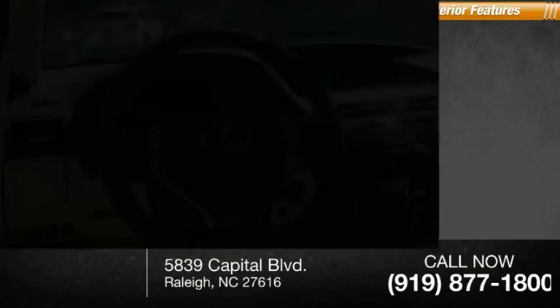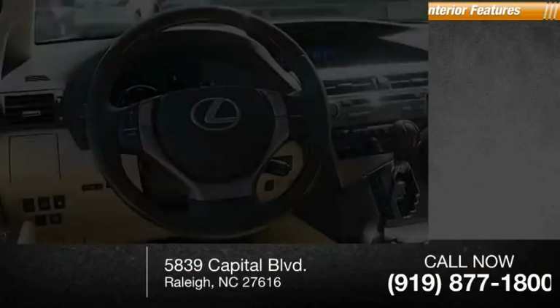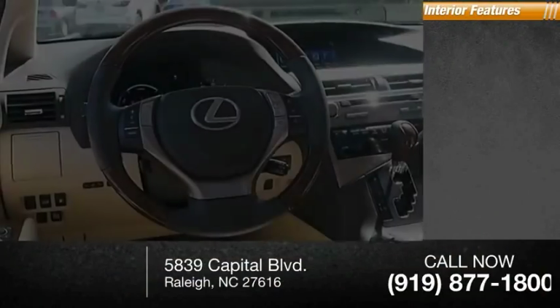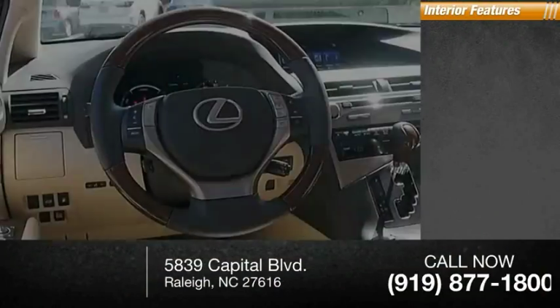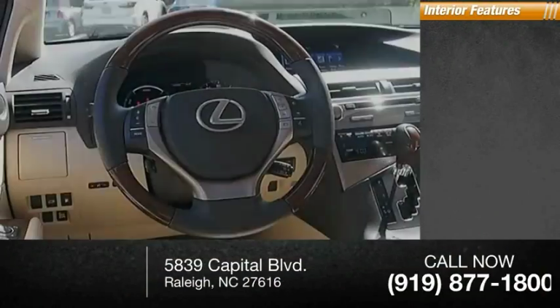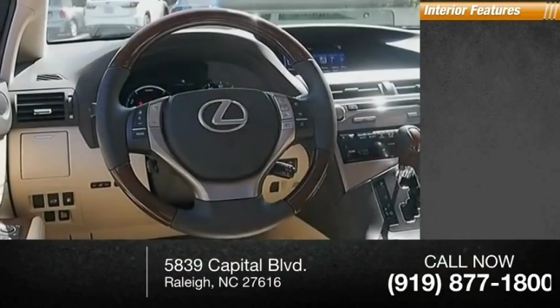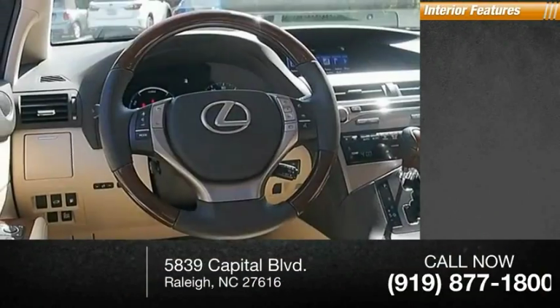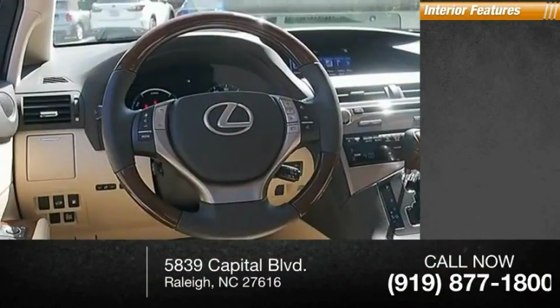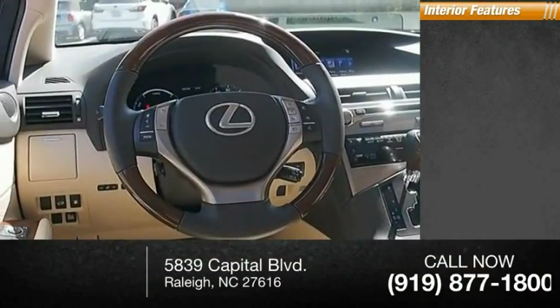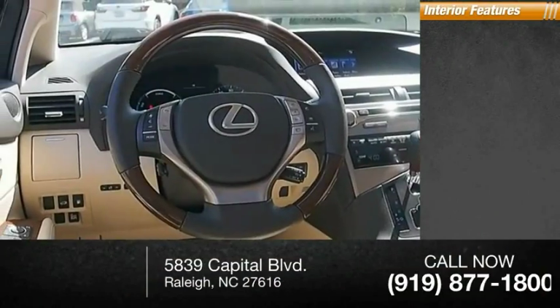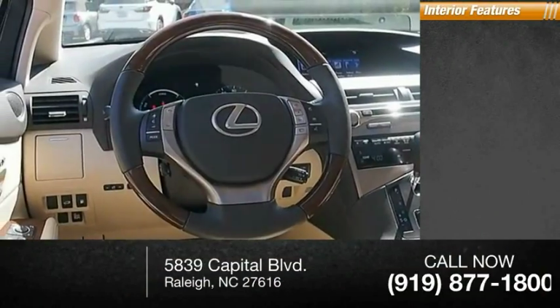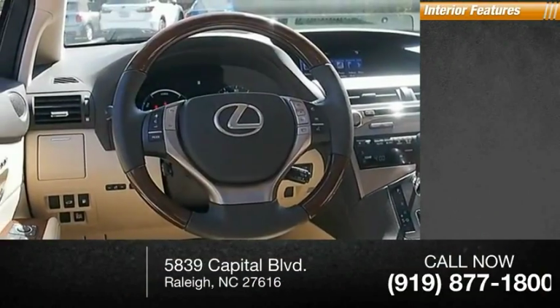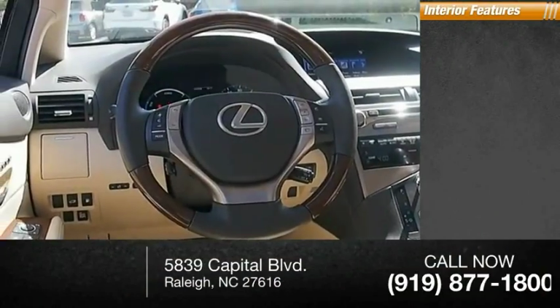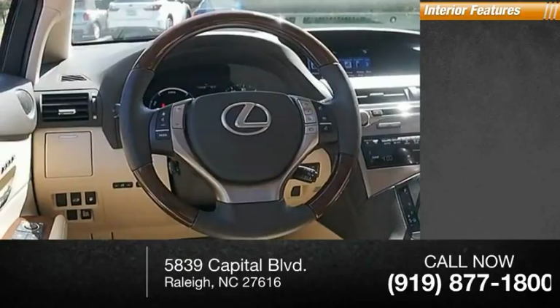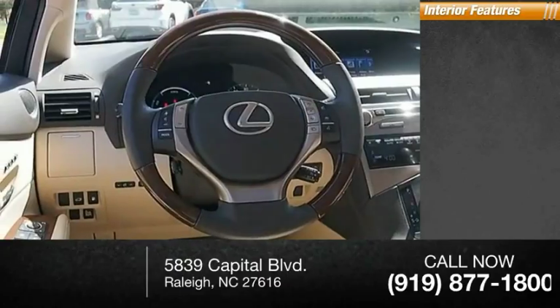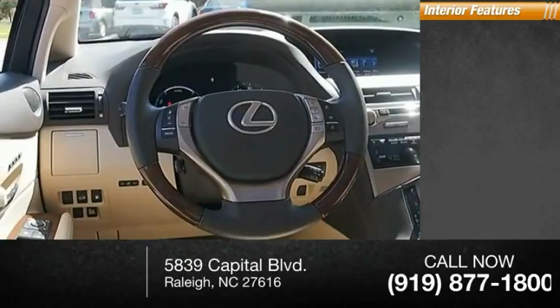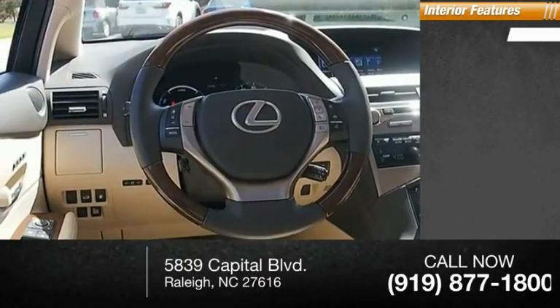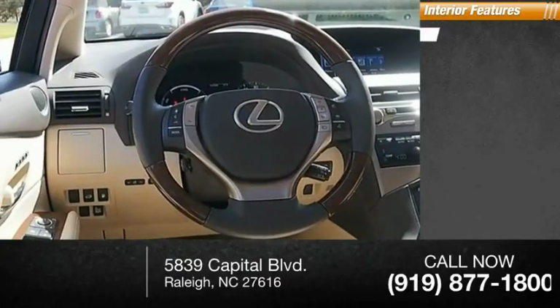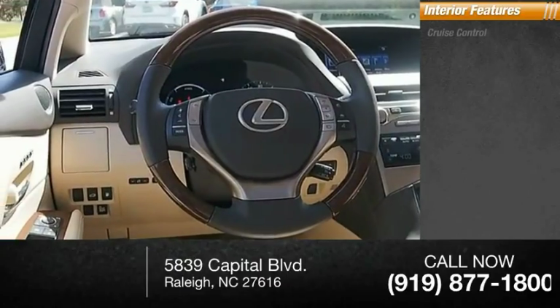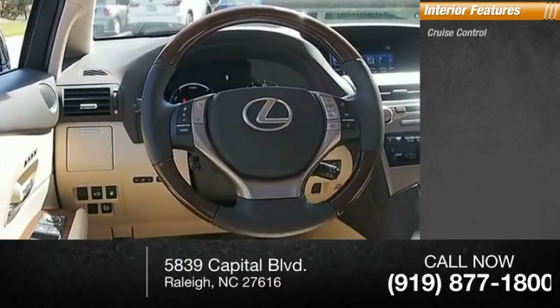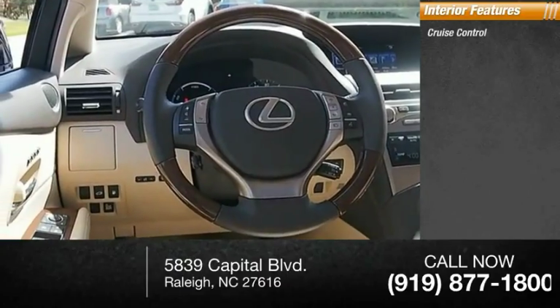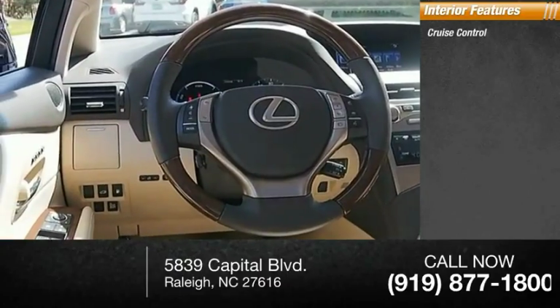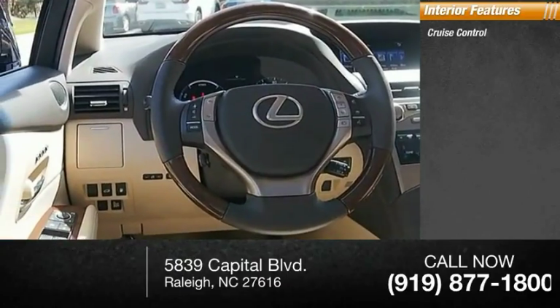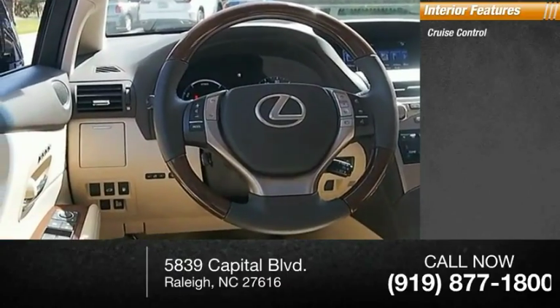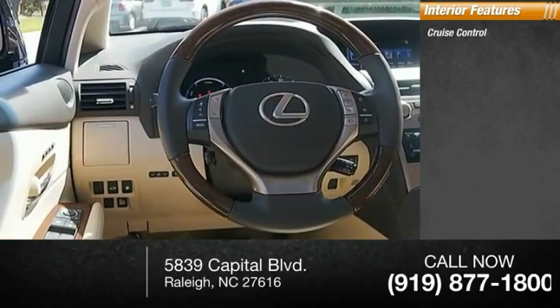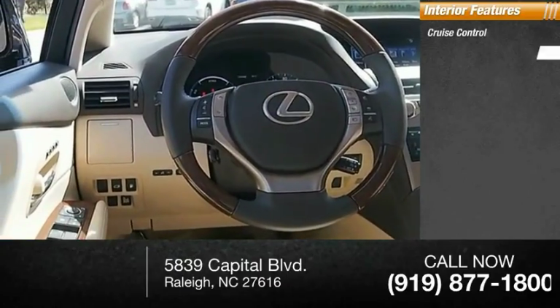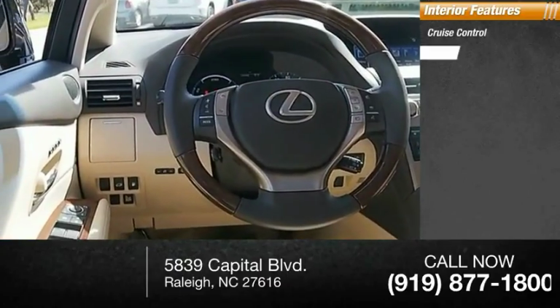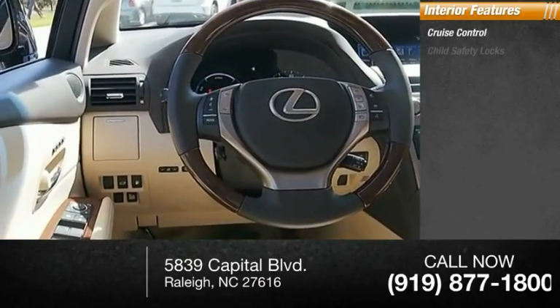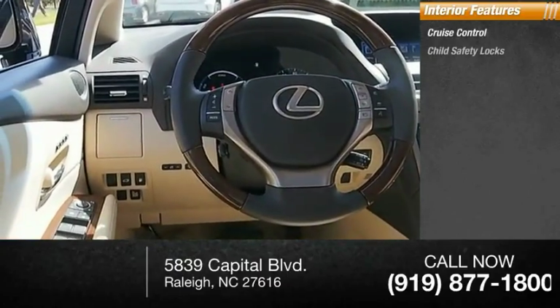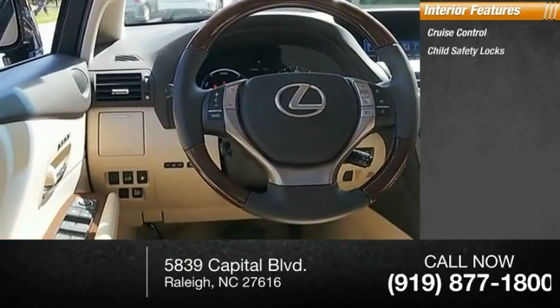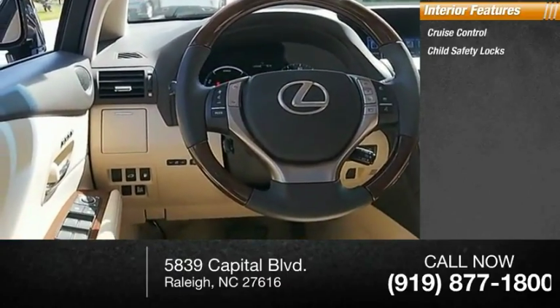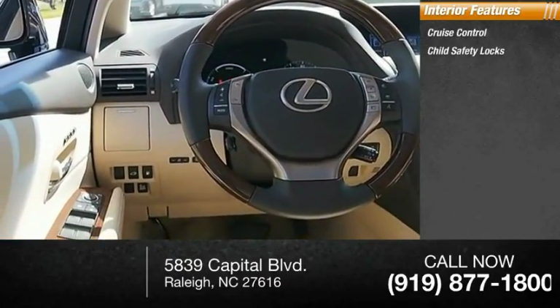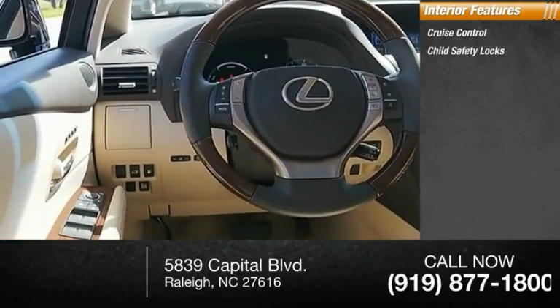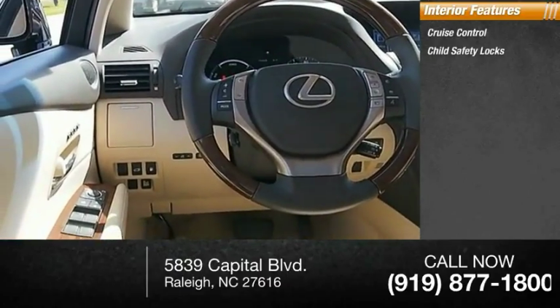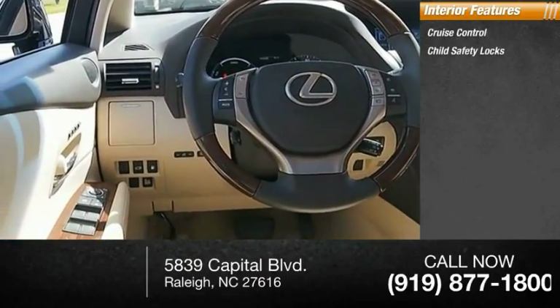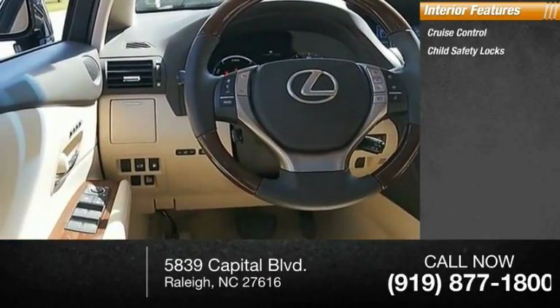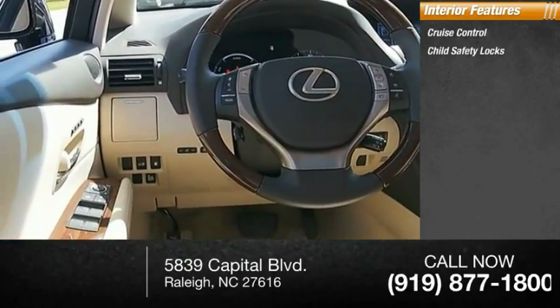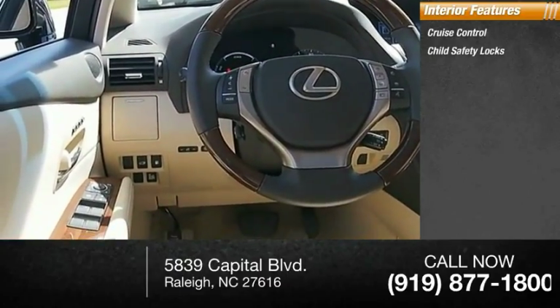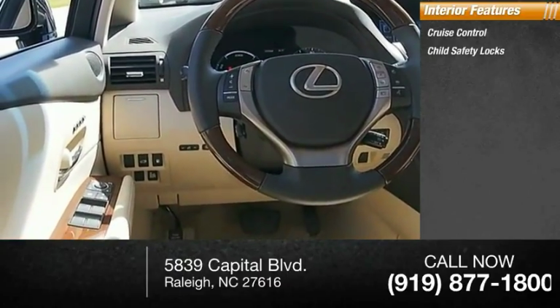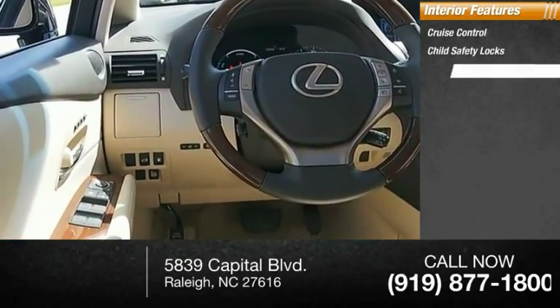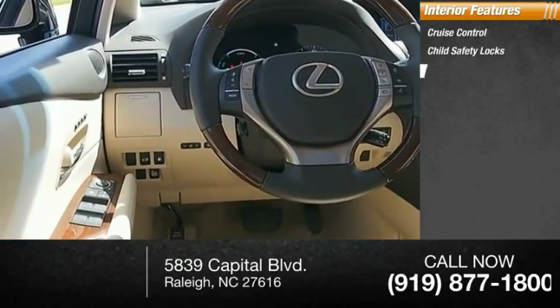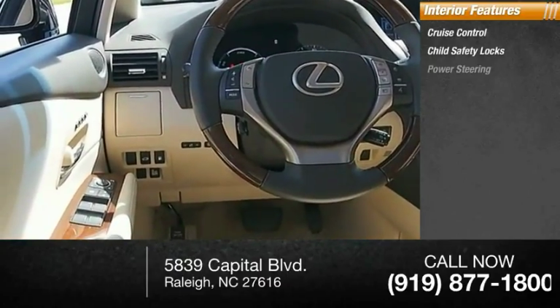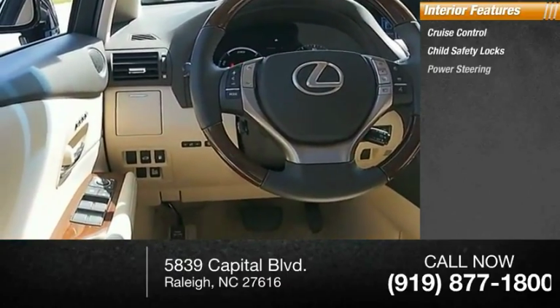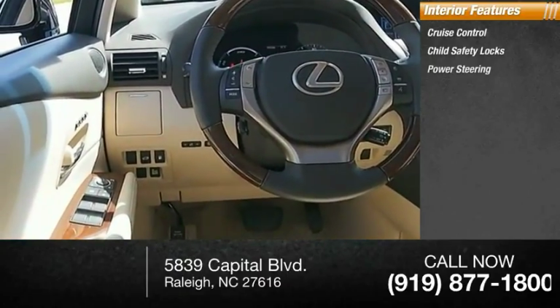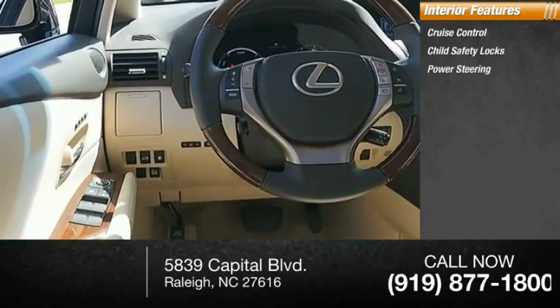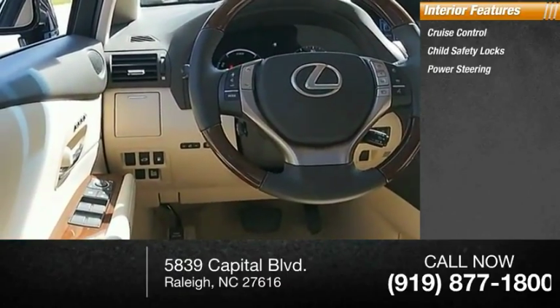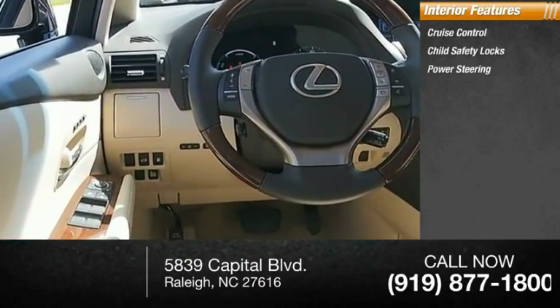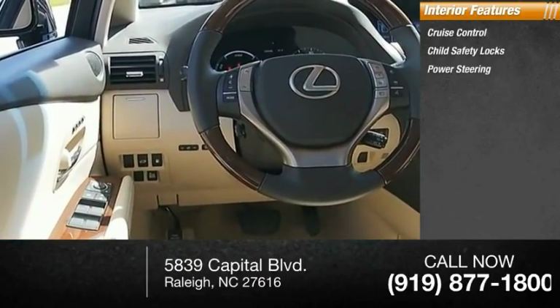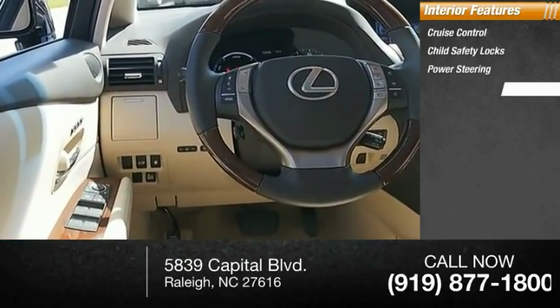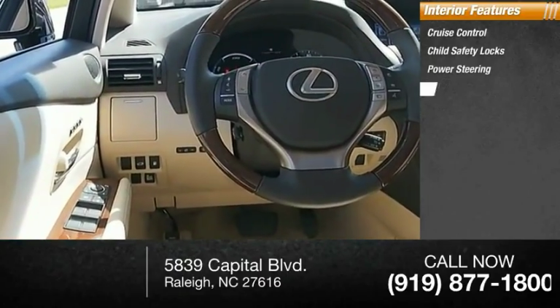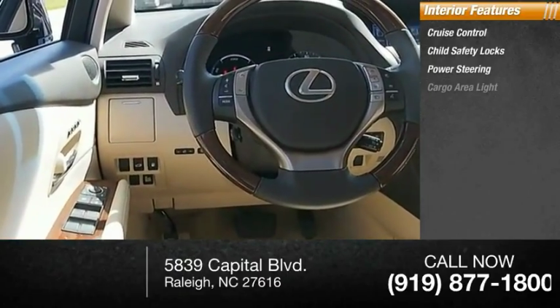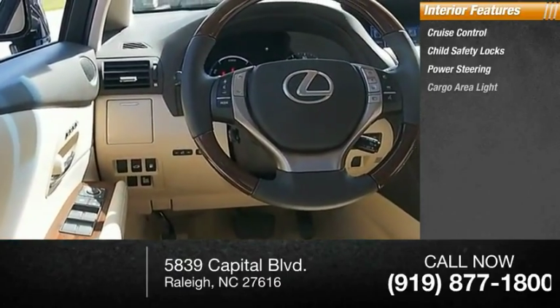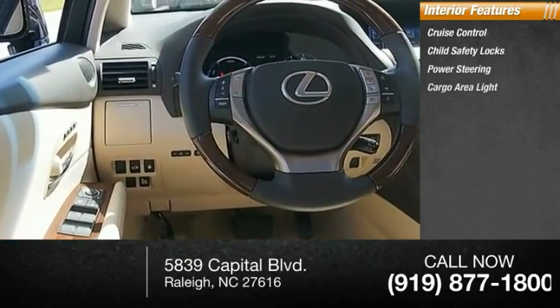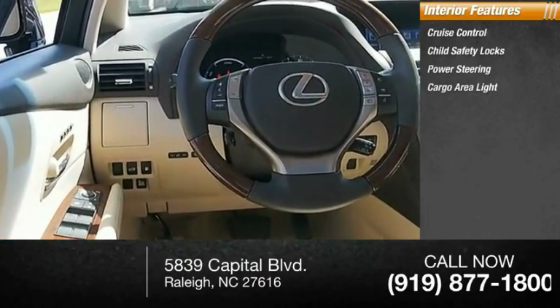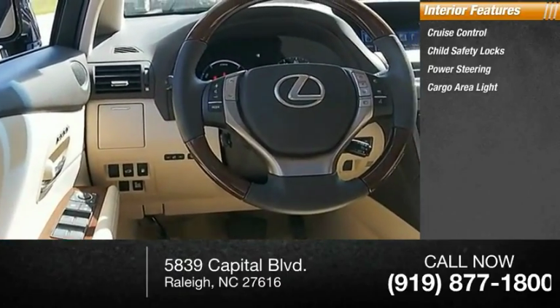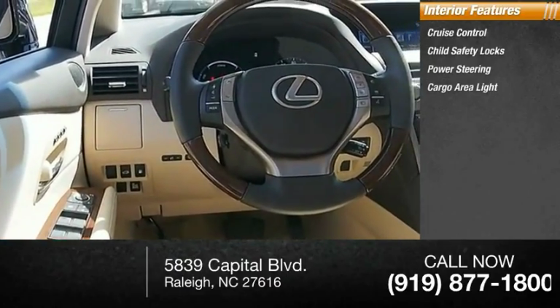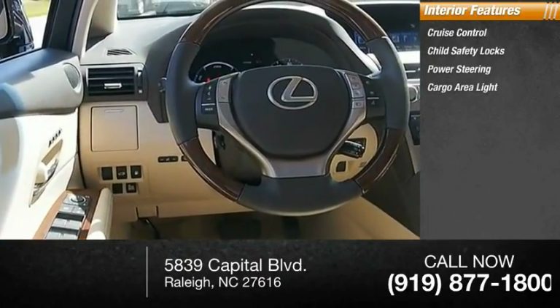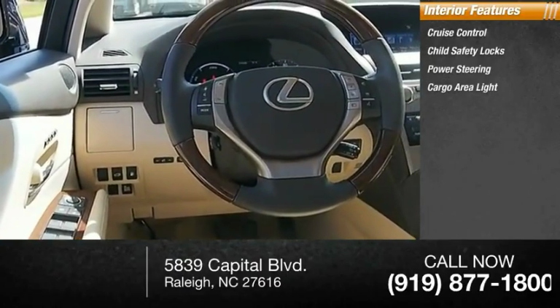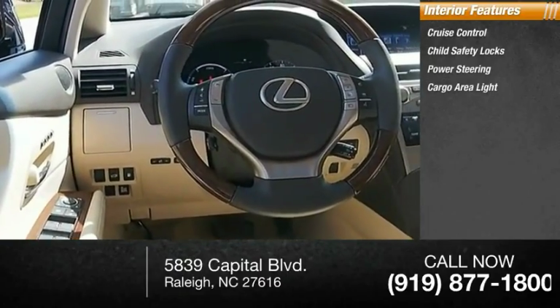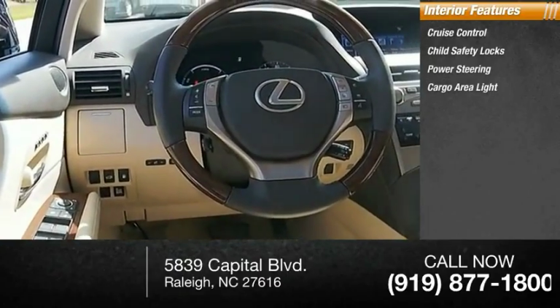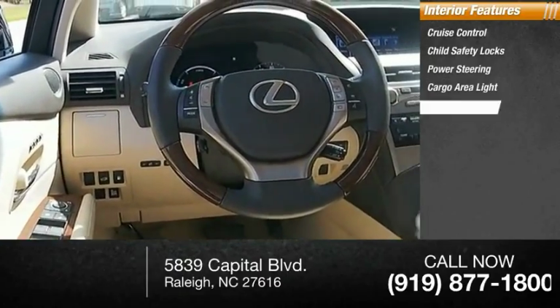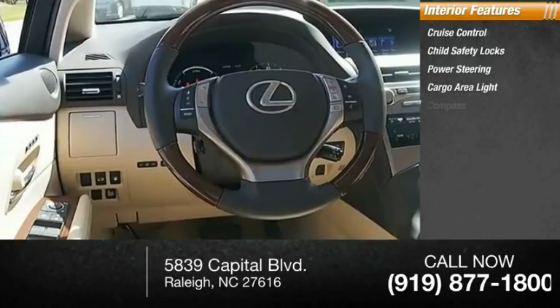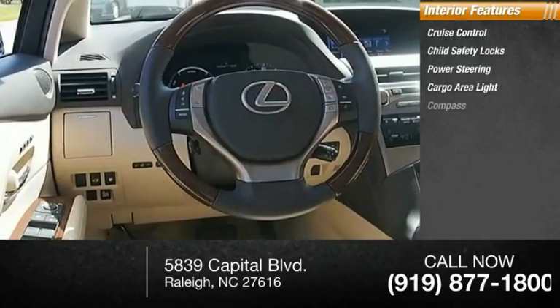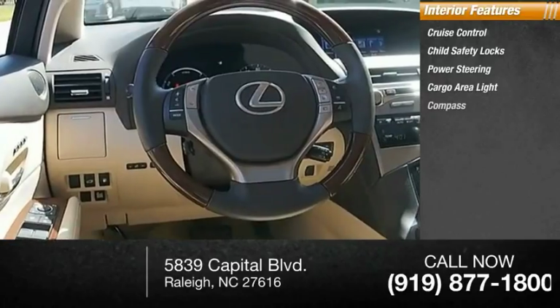Inside you'll find cruise control, child safety locks, power steering, cargo area light, and compass.